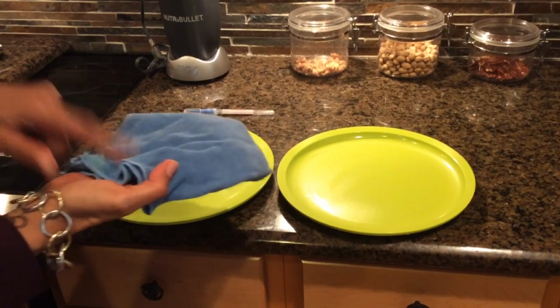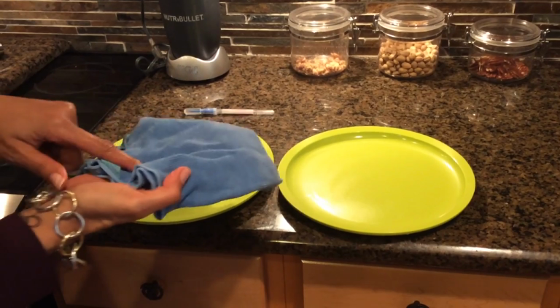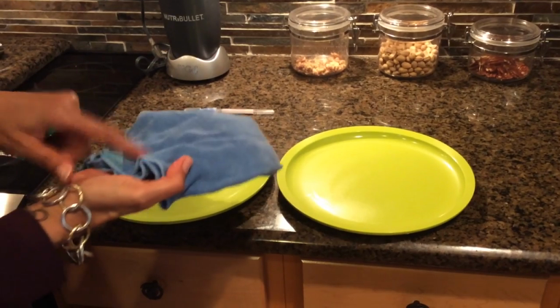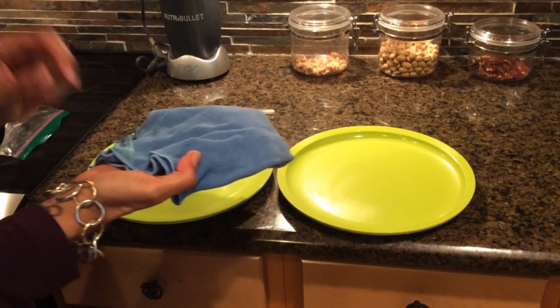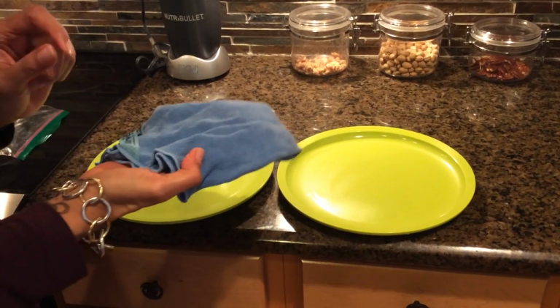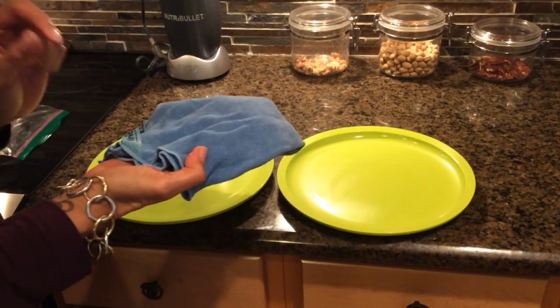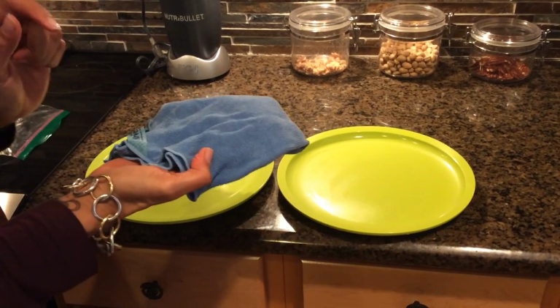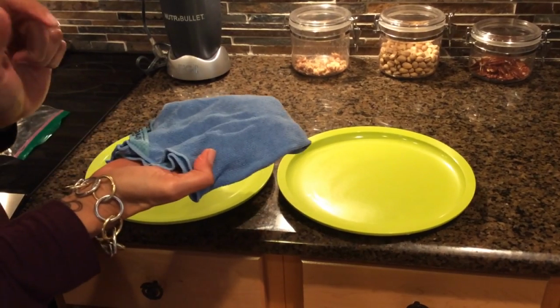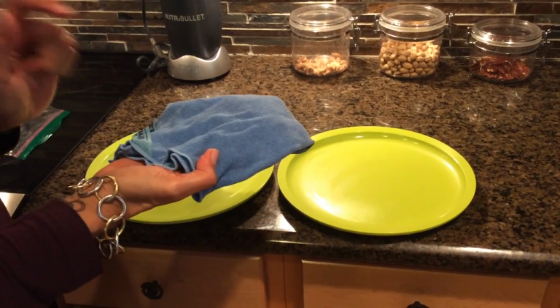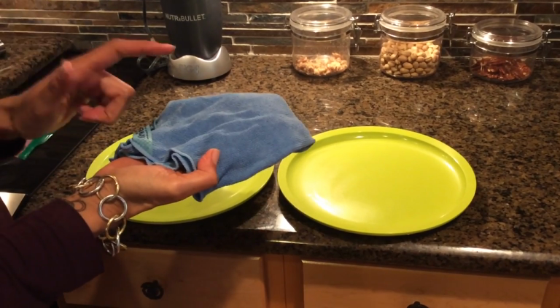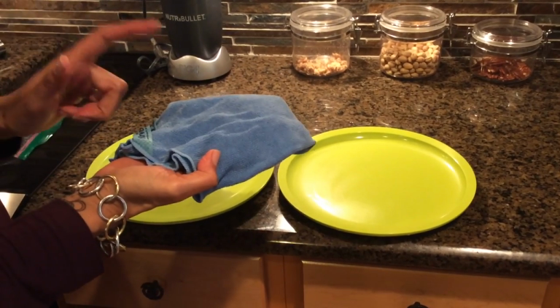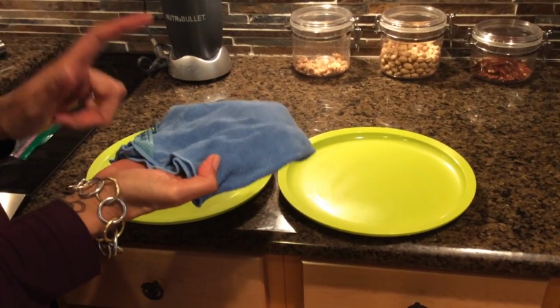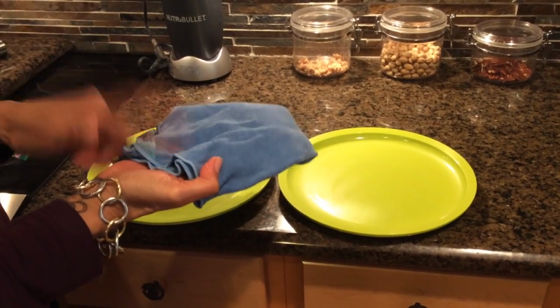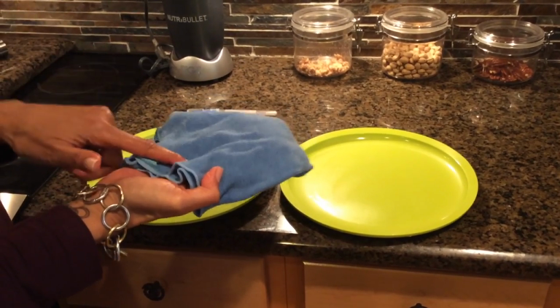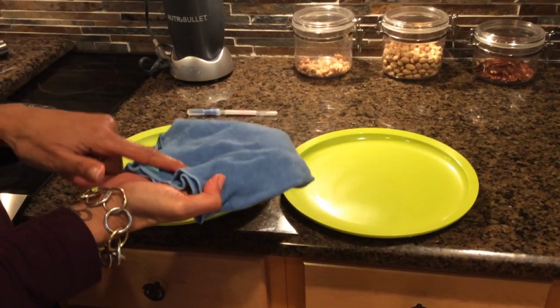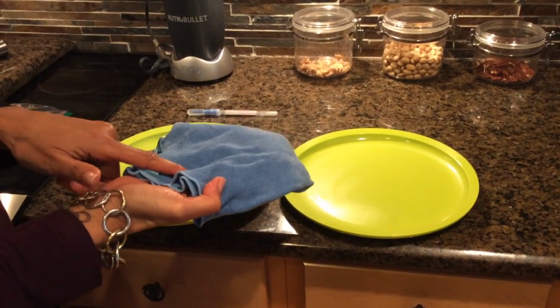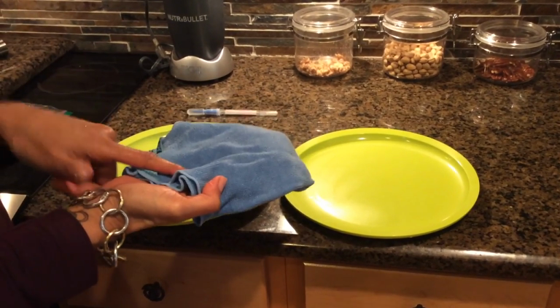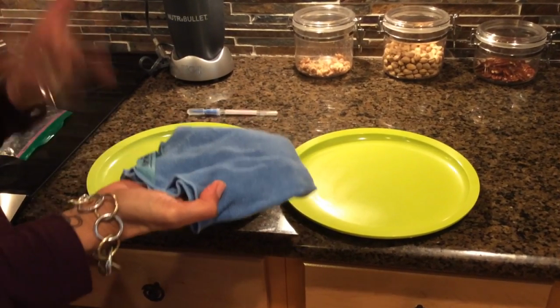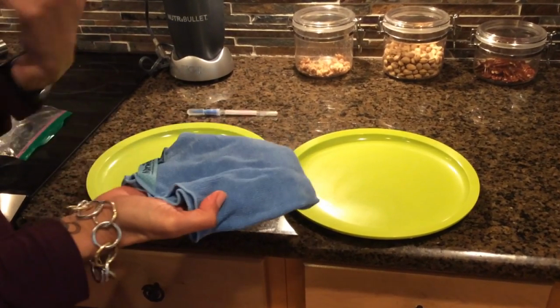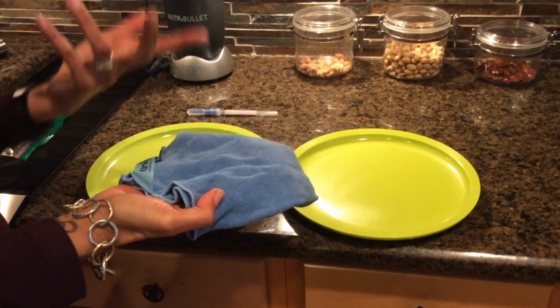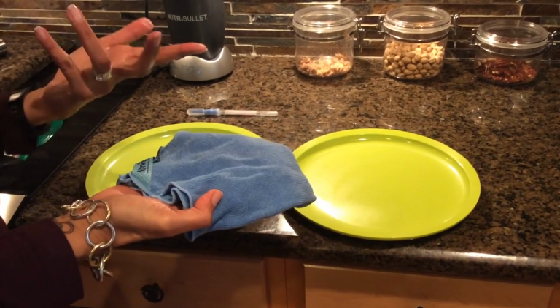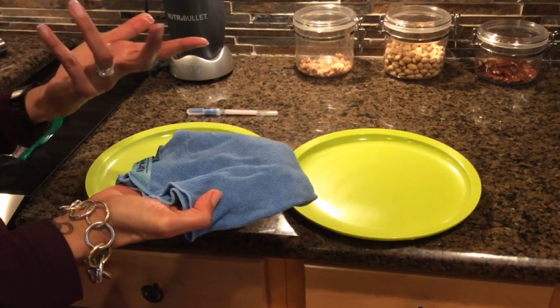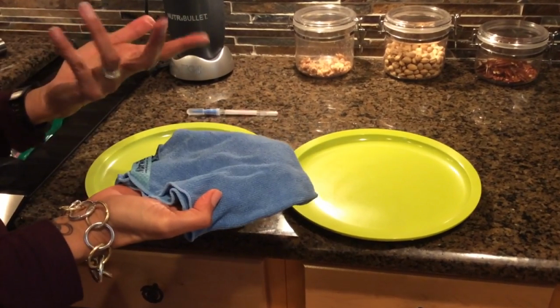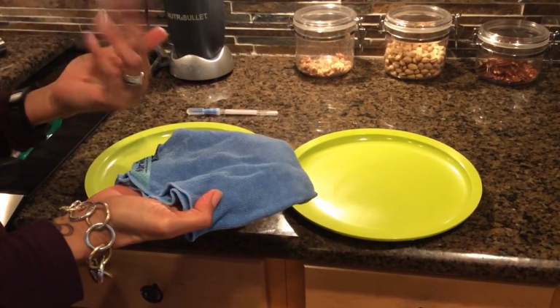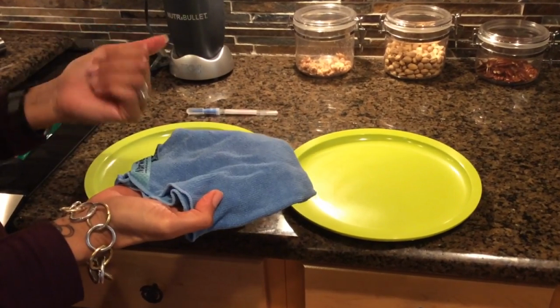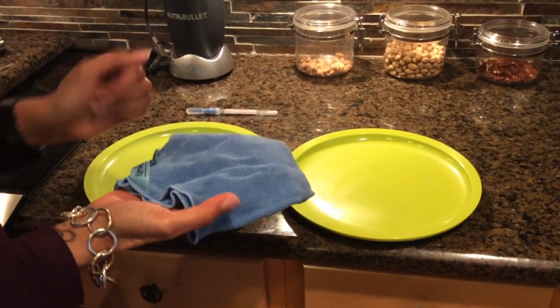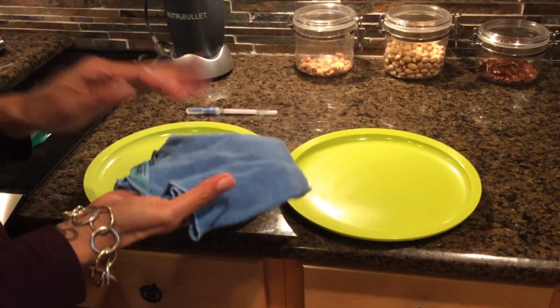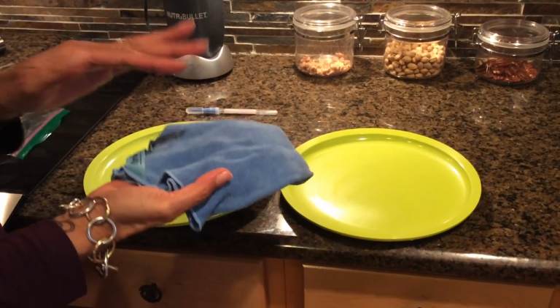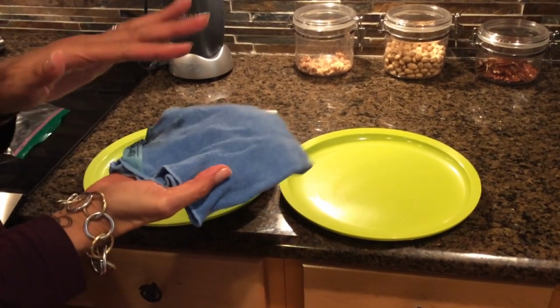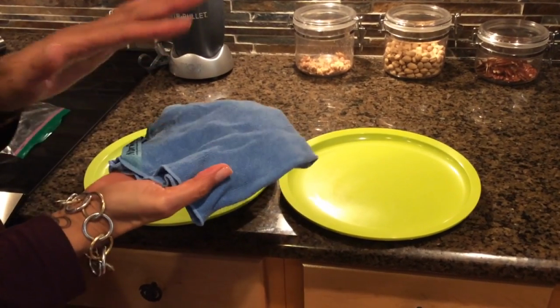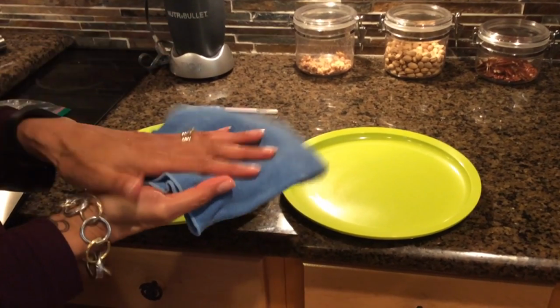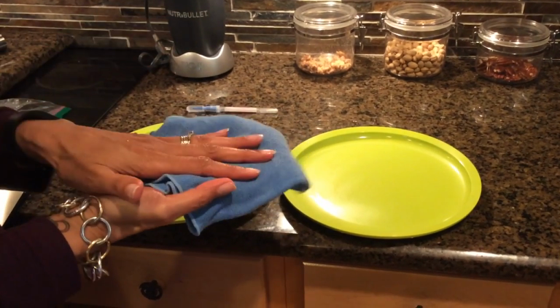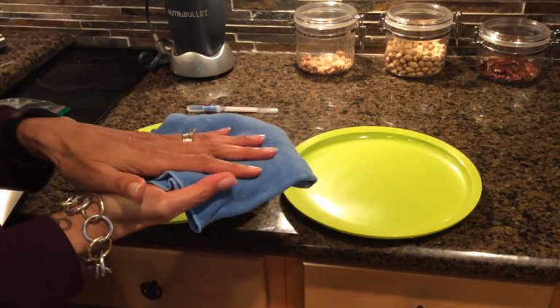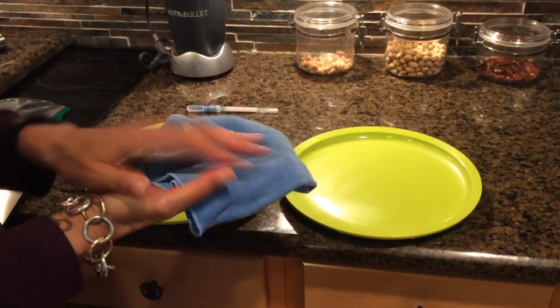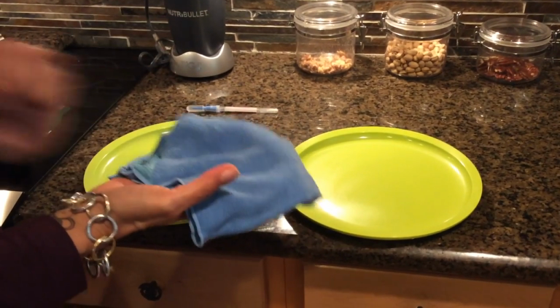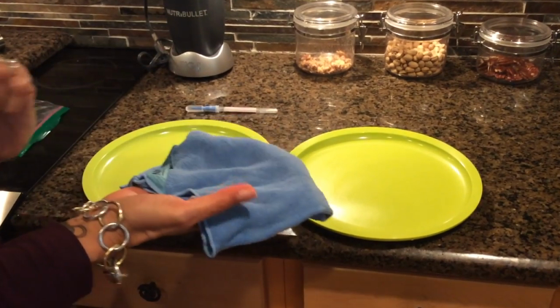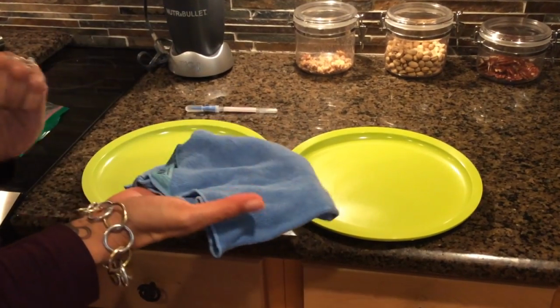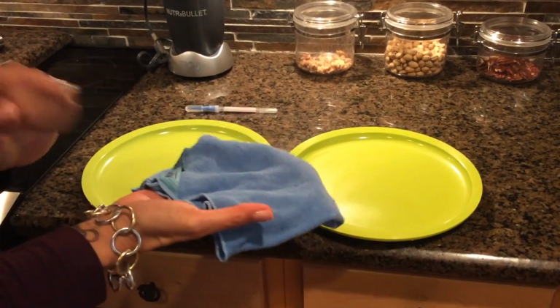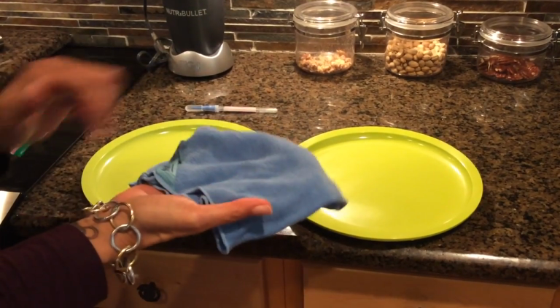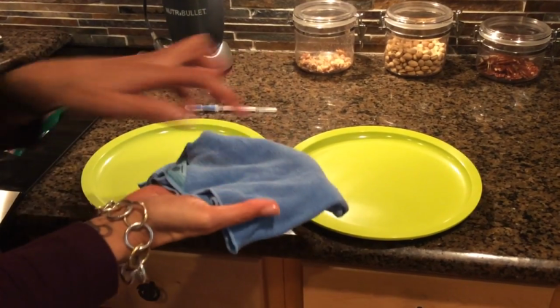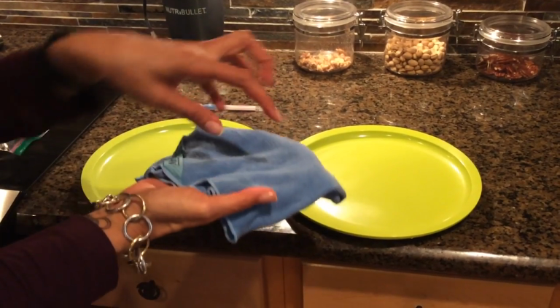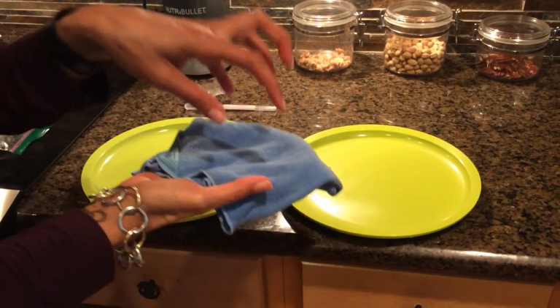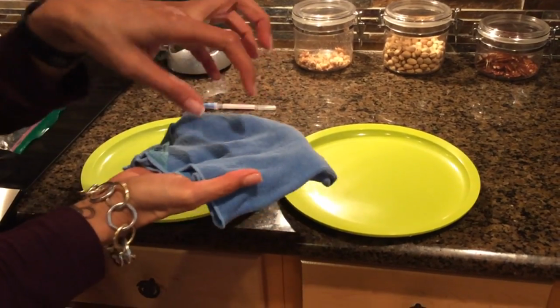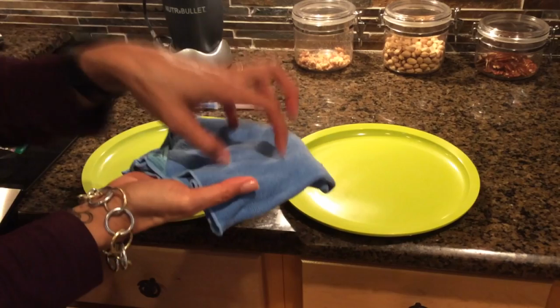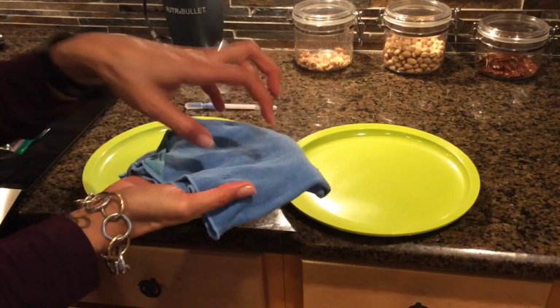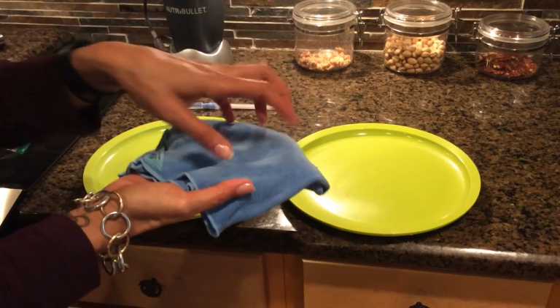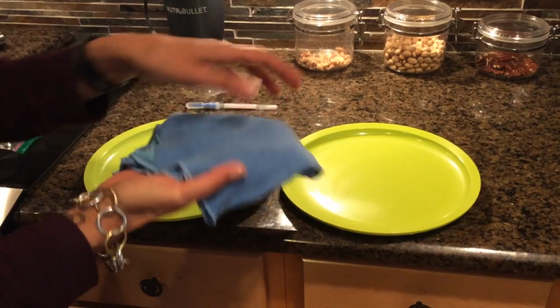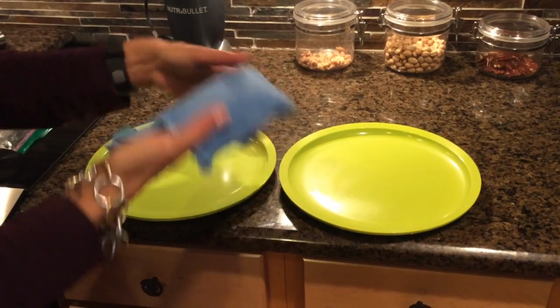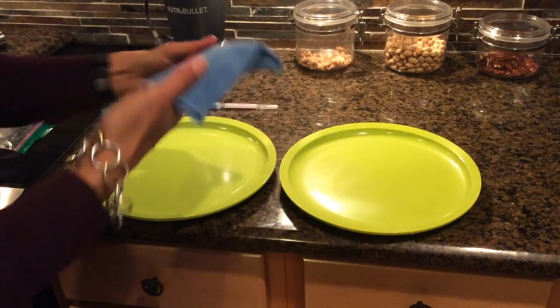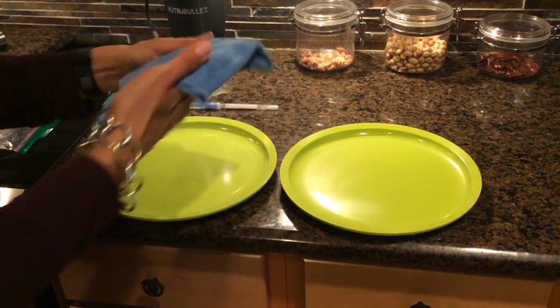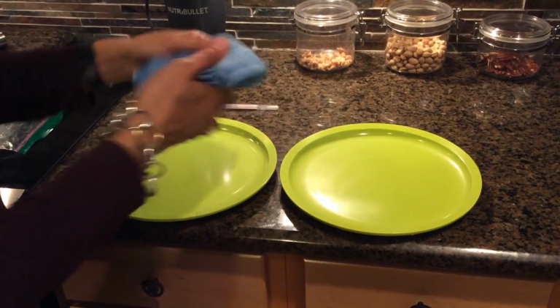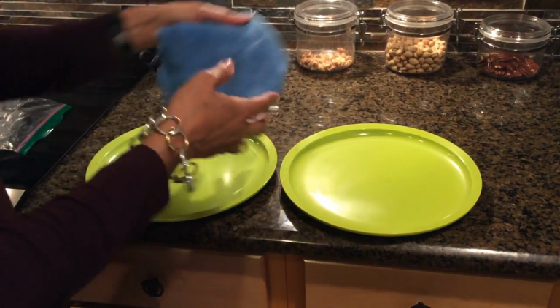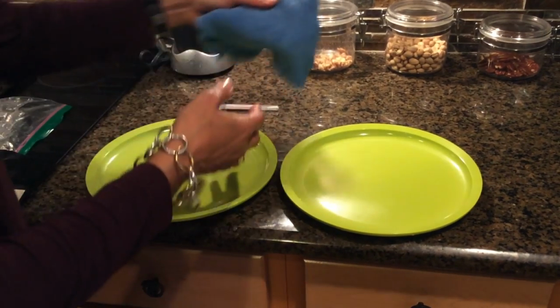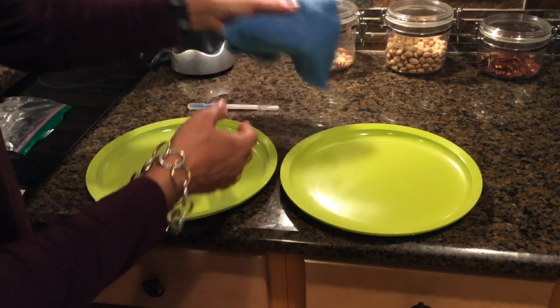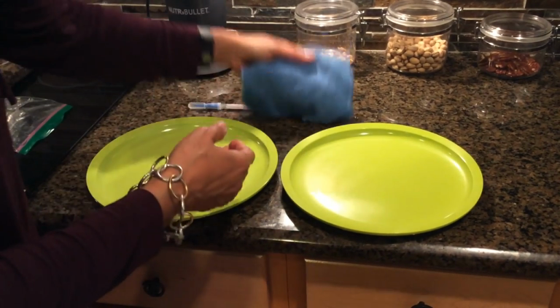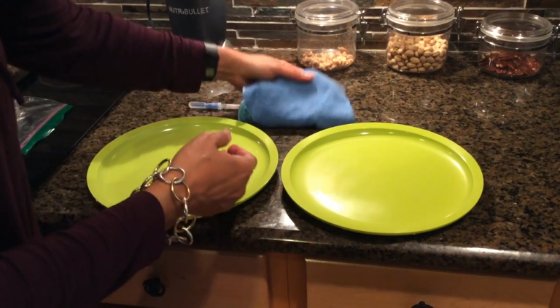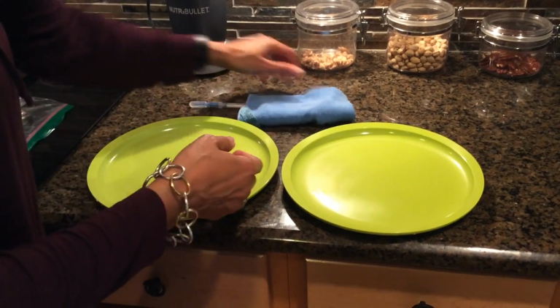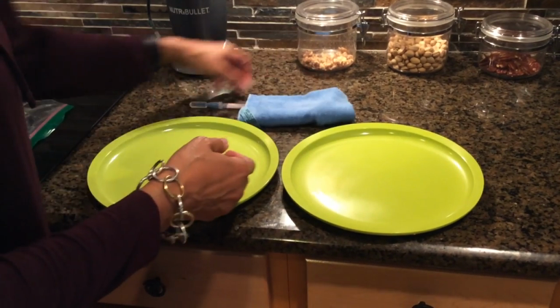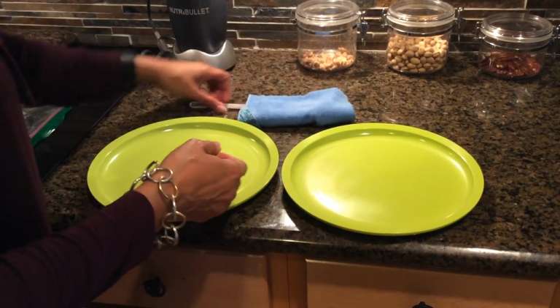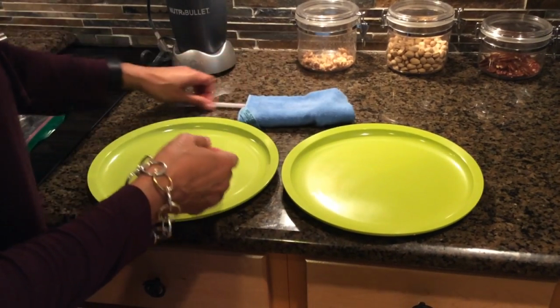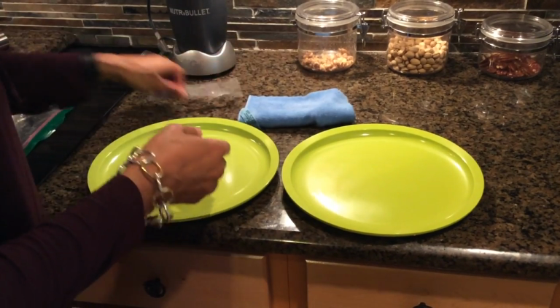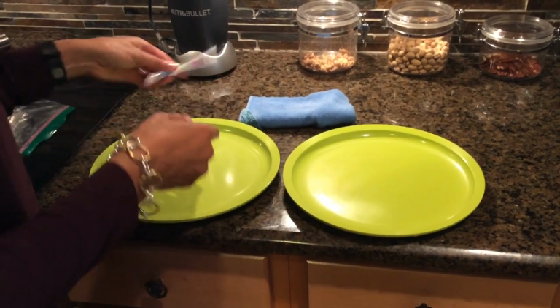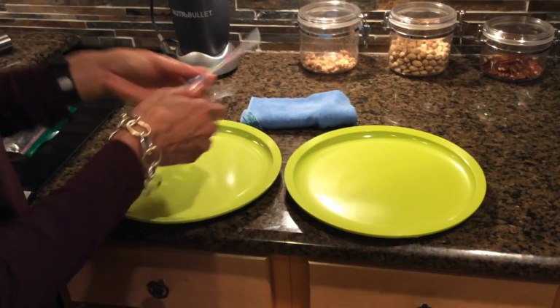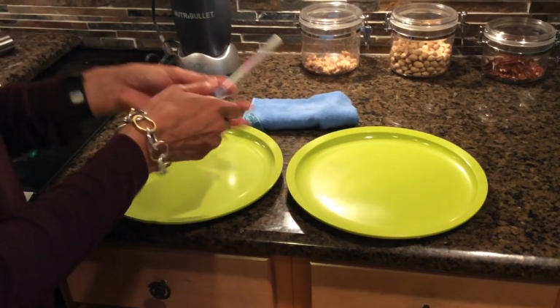But with the EnviroCloth, what happens in the cloth stays in the cloth. So whatever you wipe up in this cloth, it stays in the cloth.